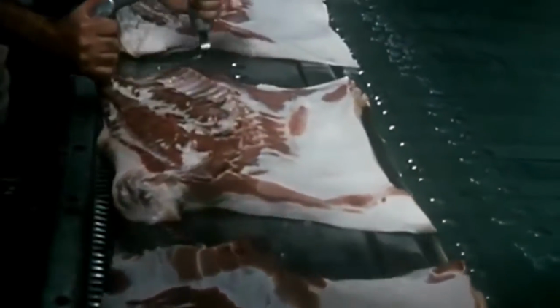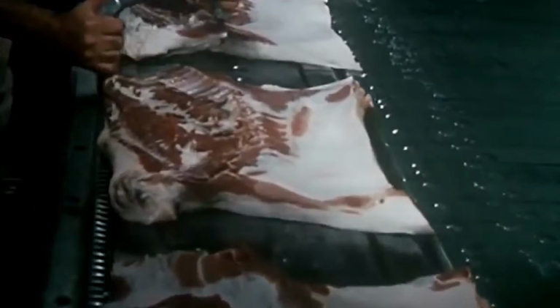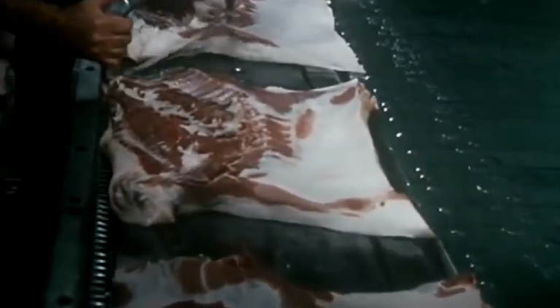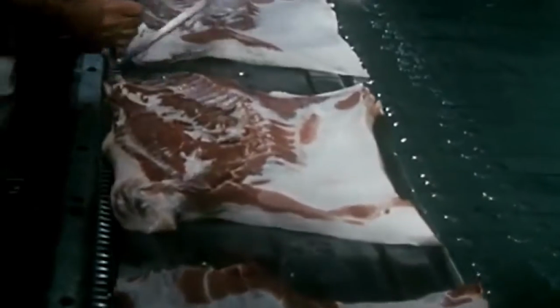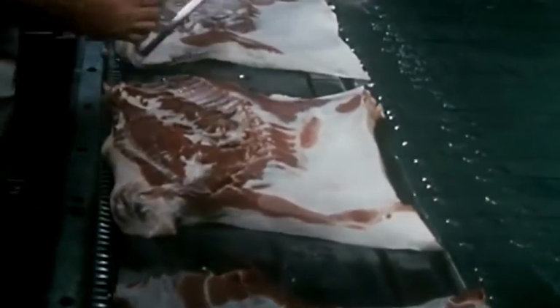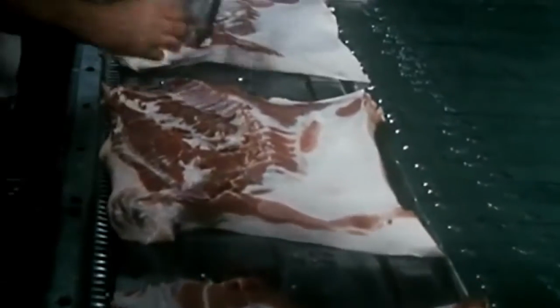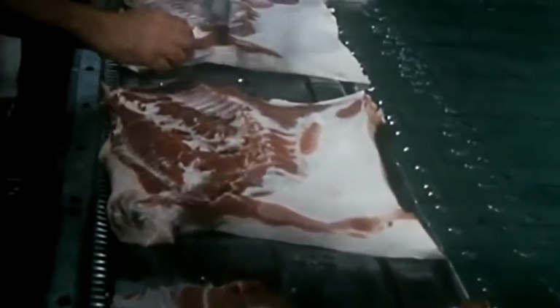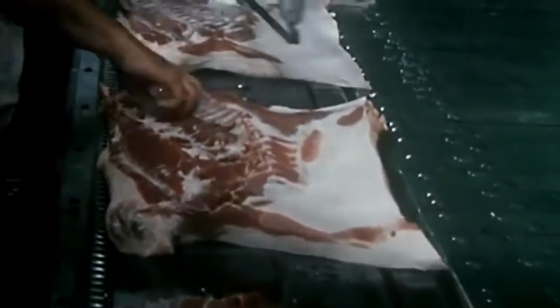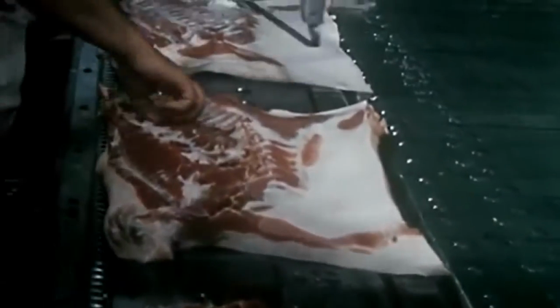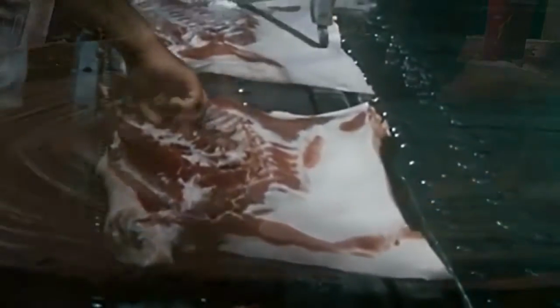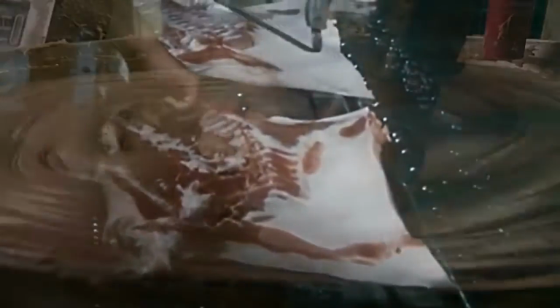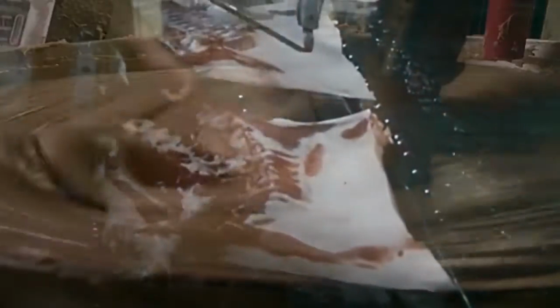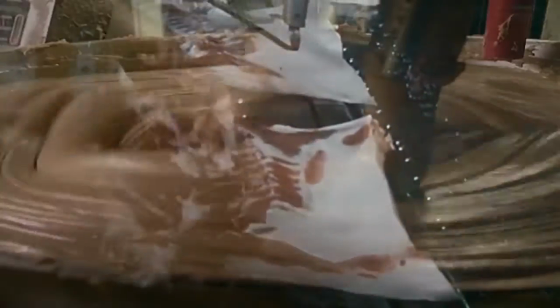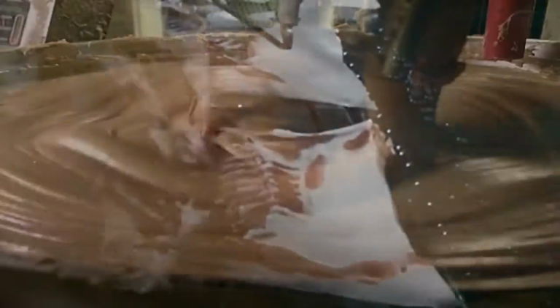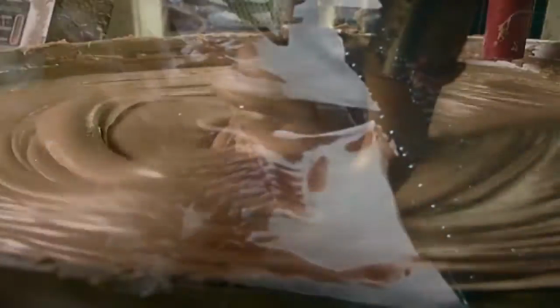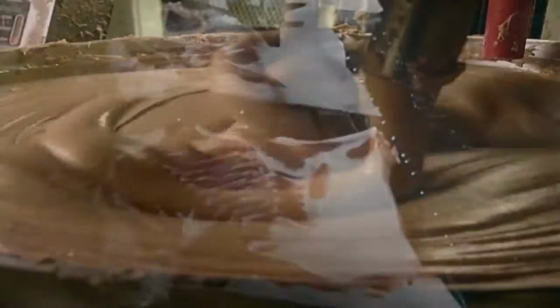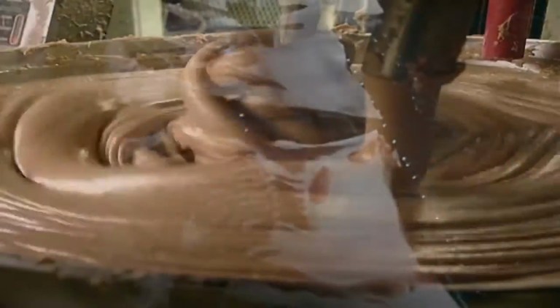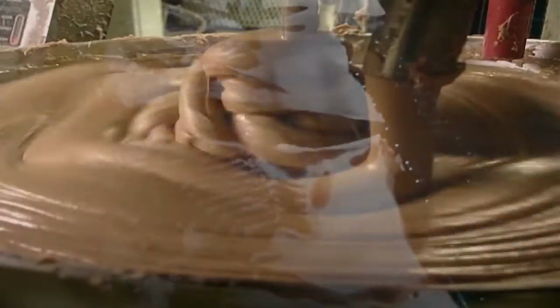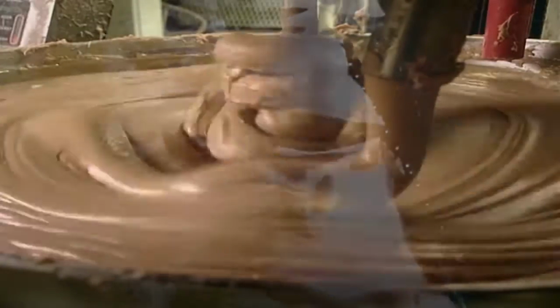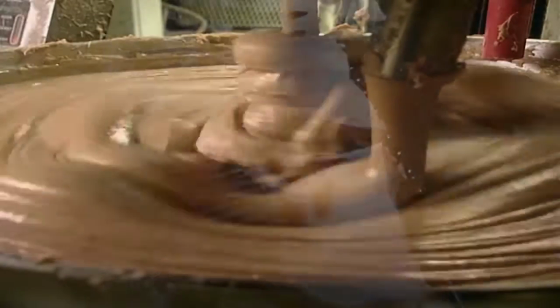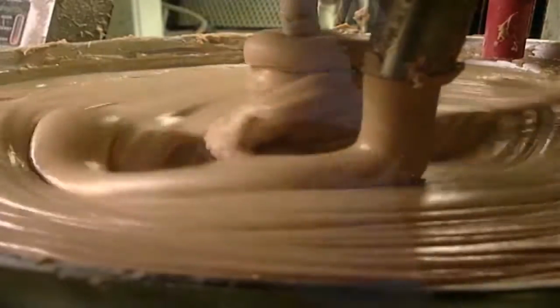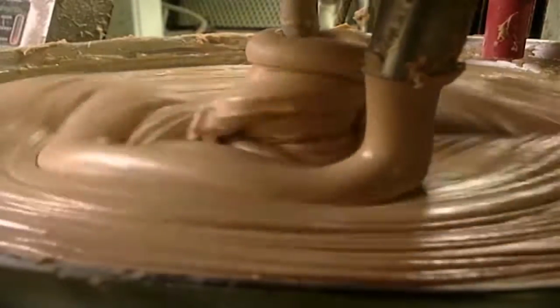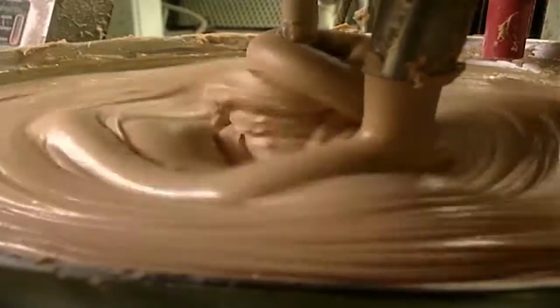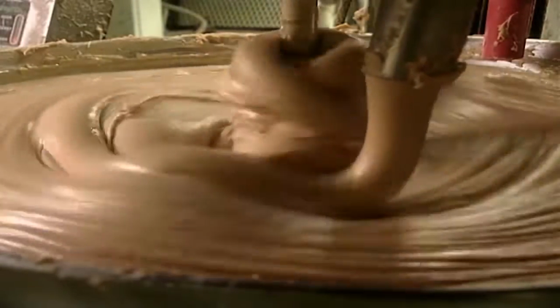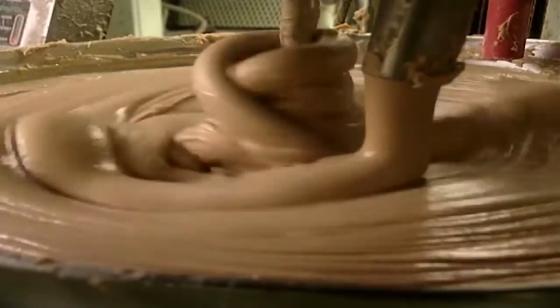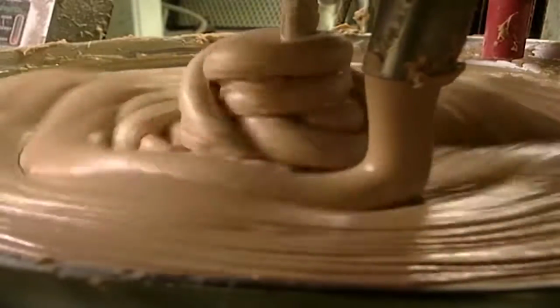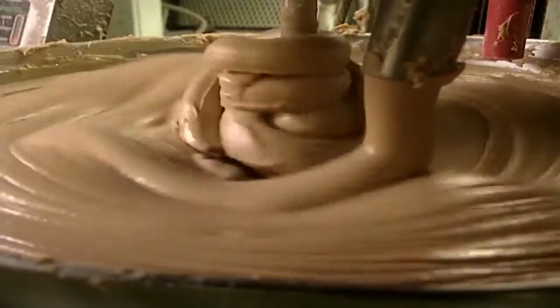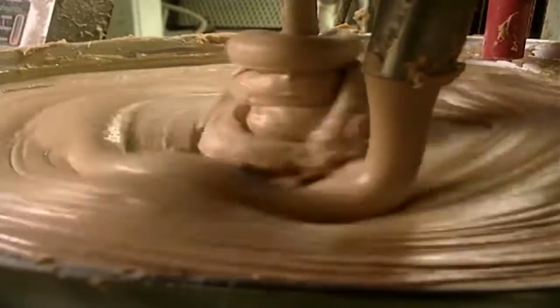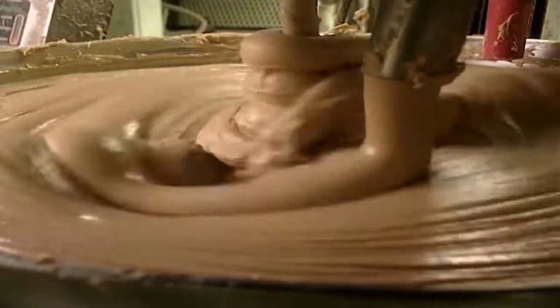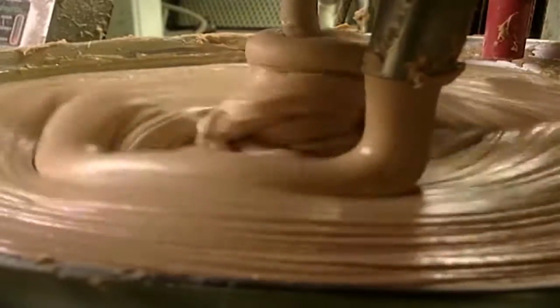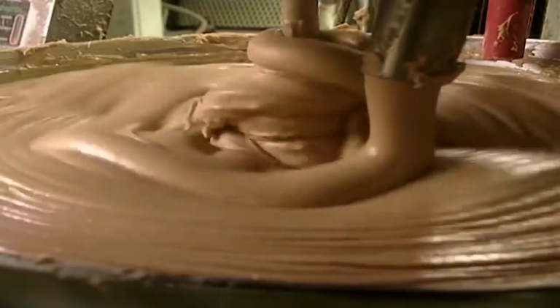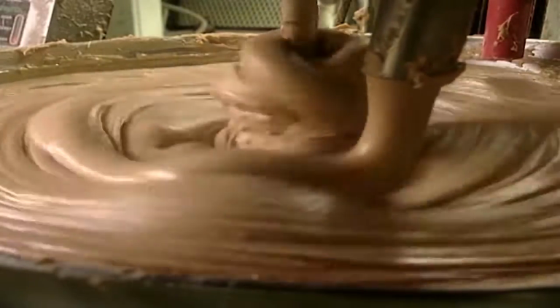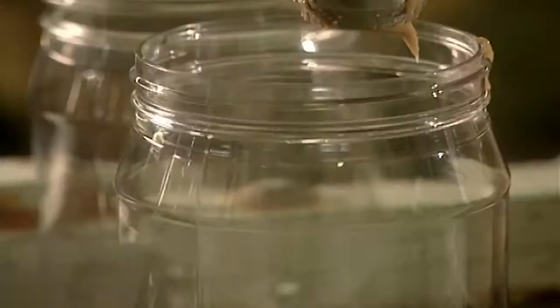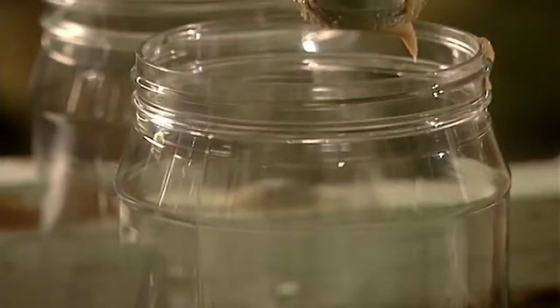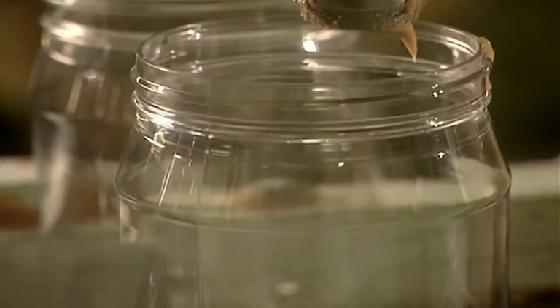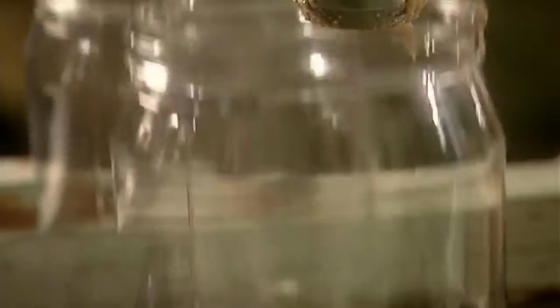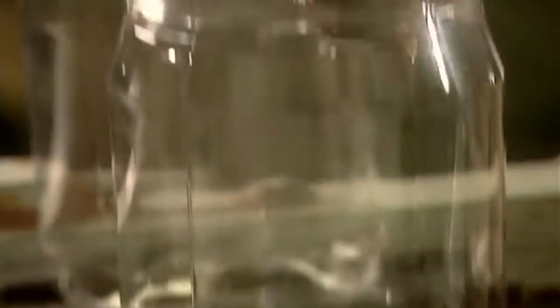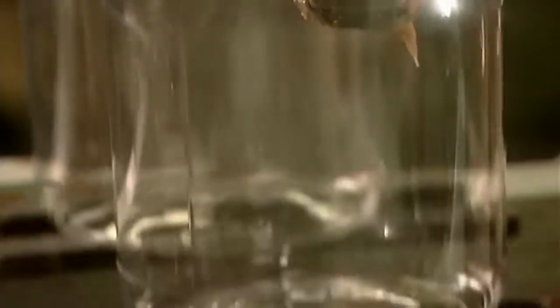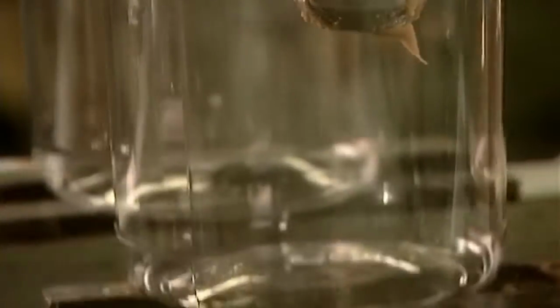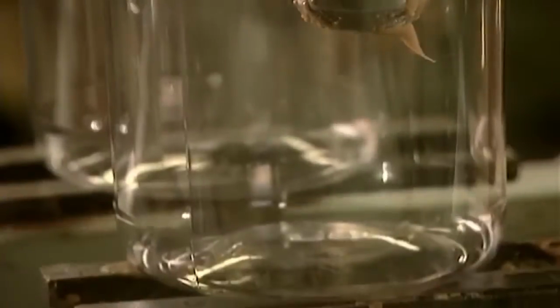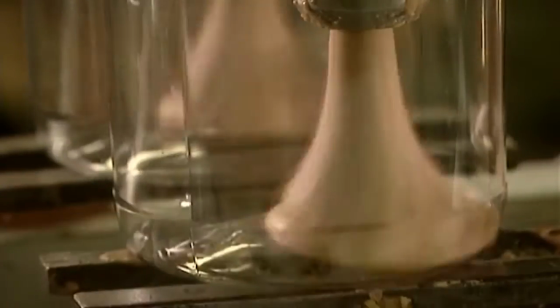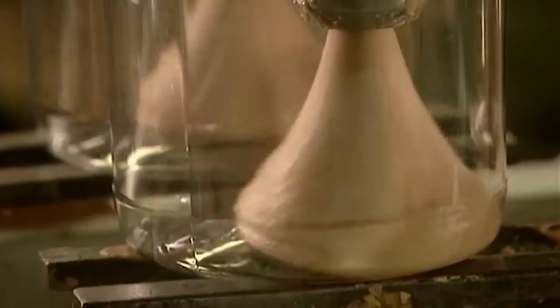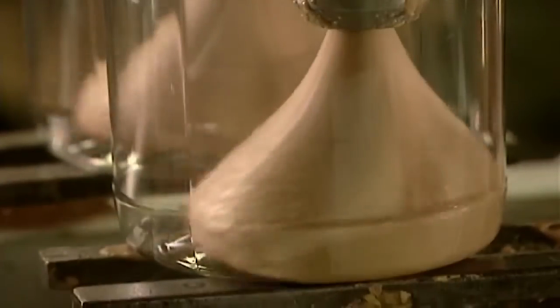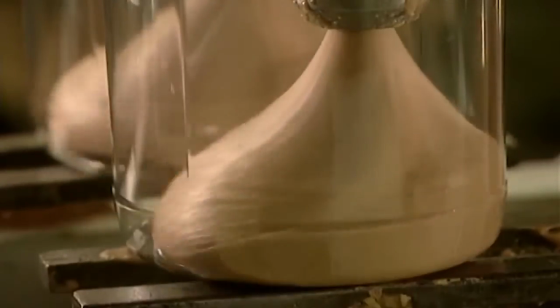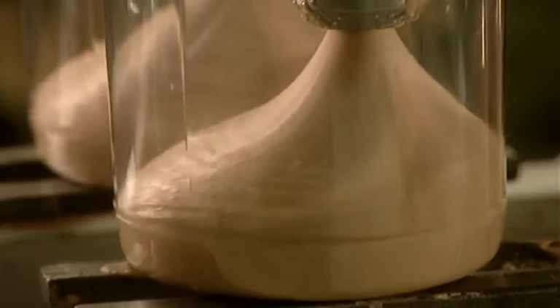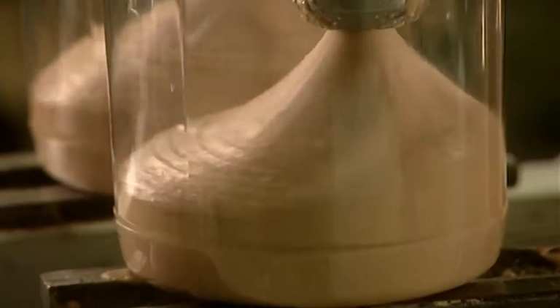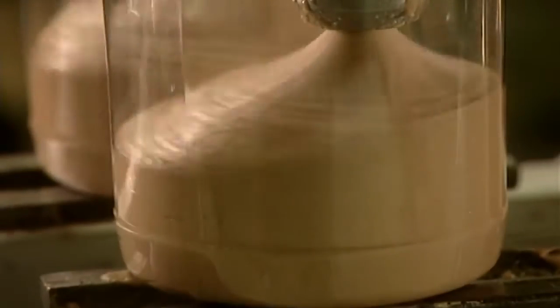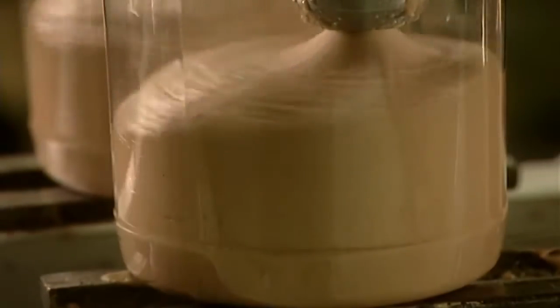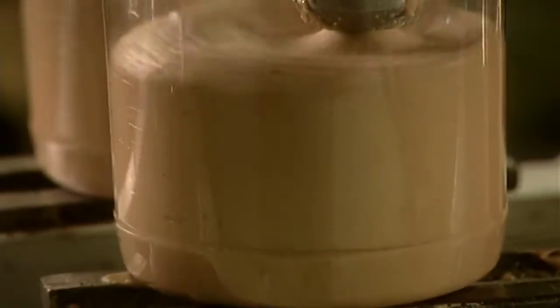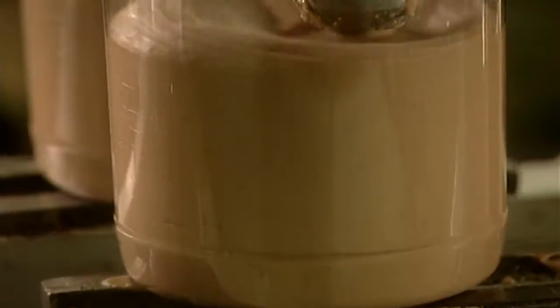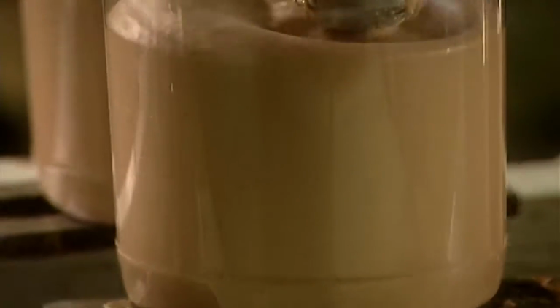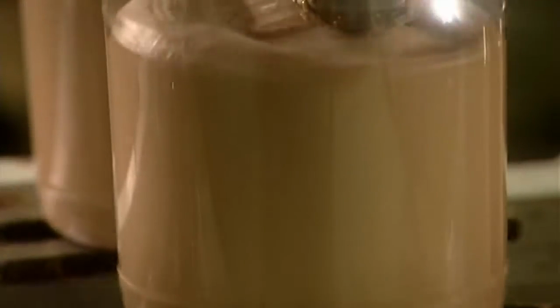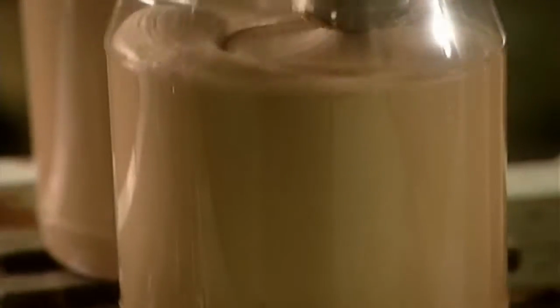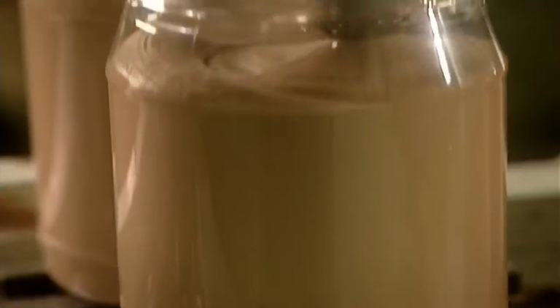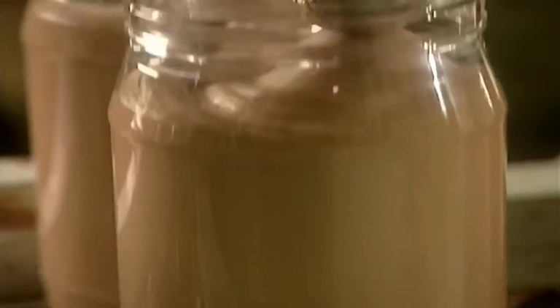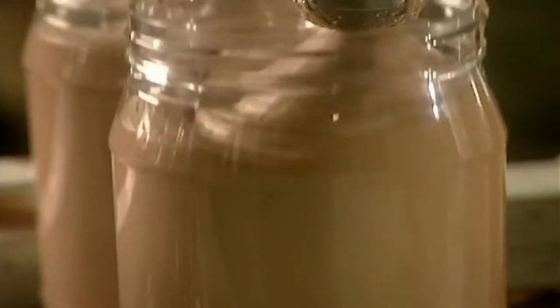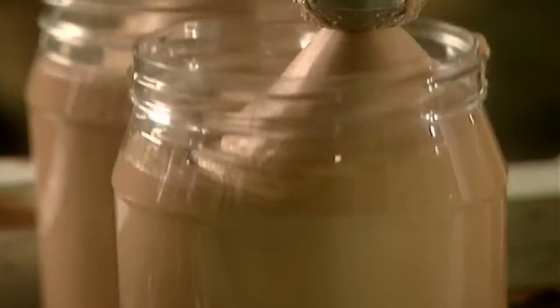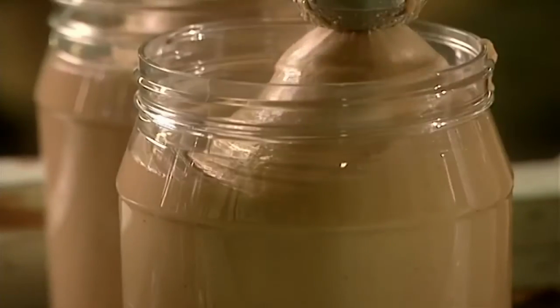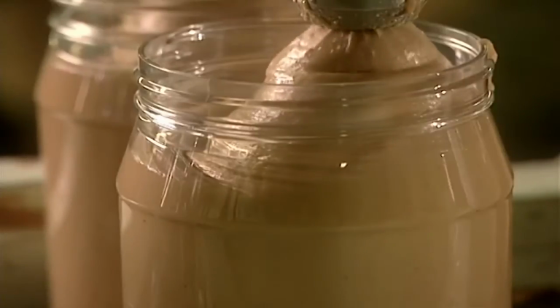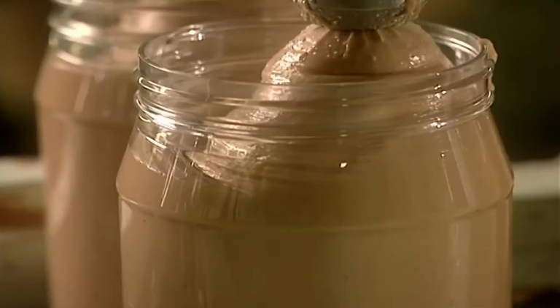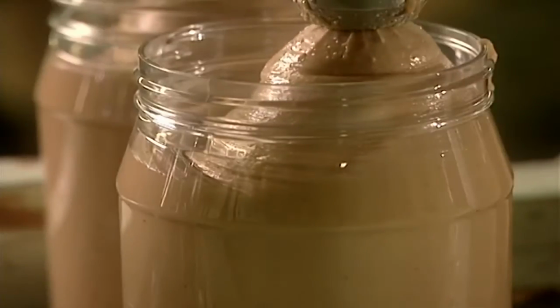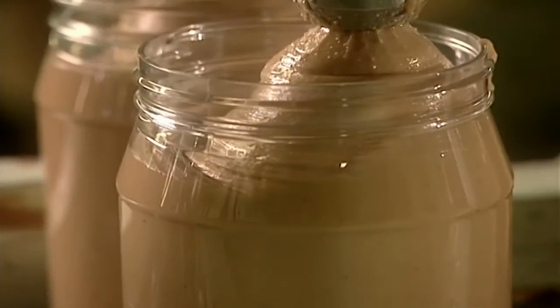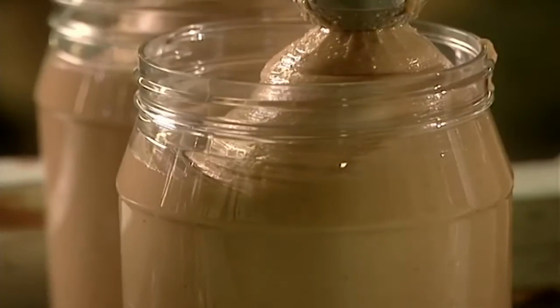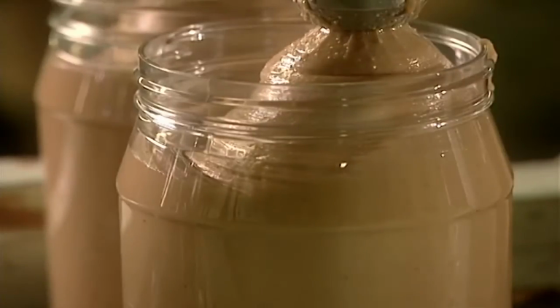If you want to avoid that, you can eat bird waste that collects at the top of the jar, which has a slightly bitter taste.